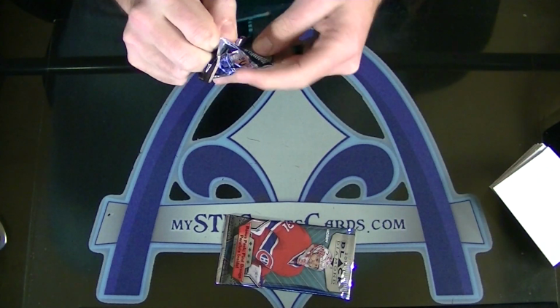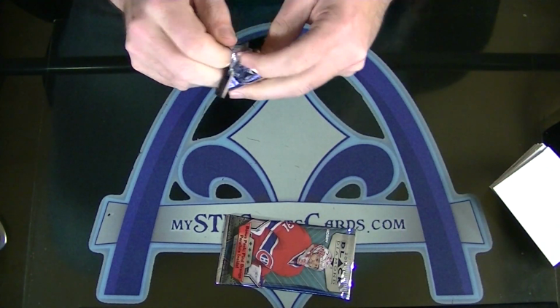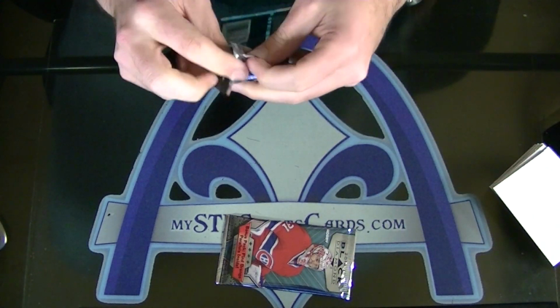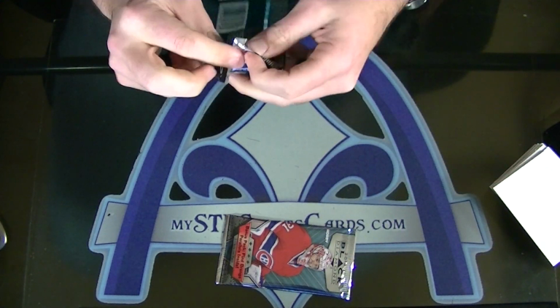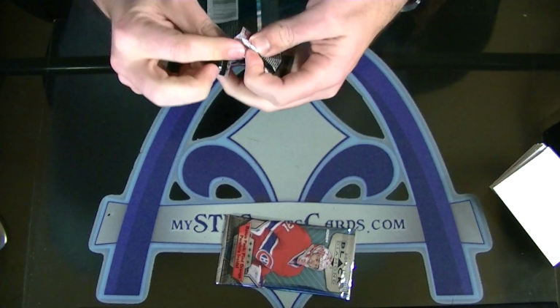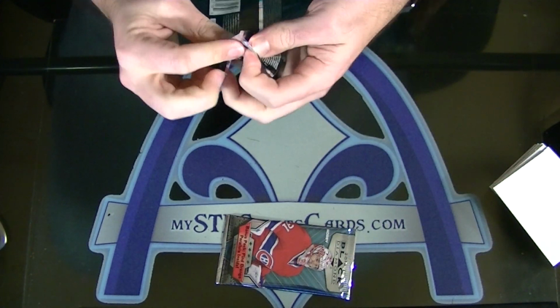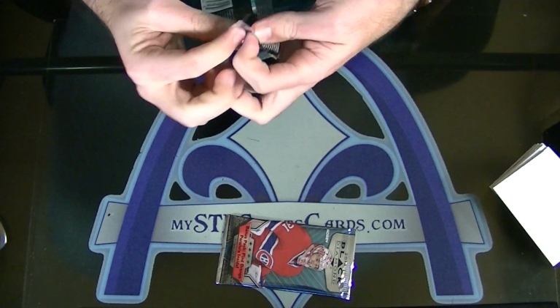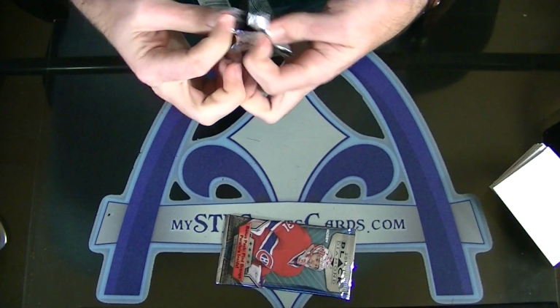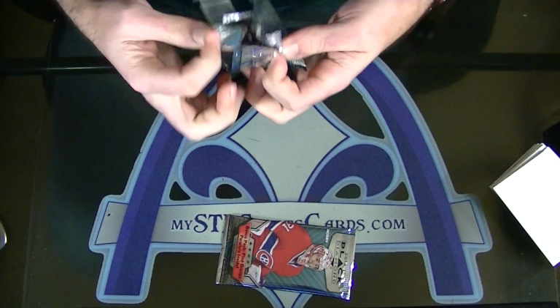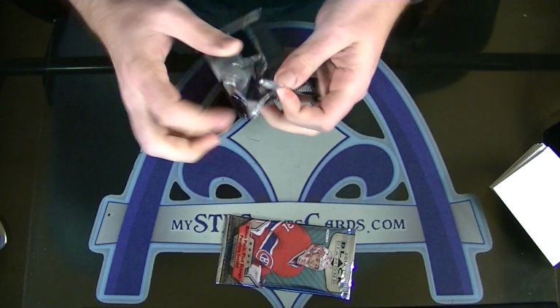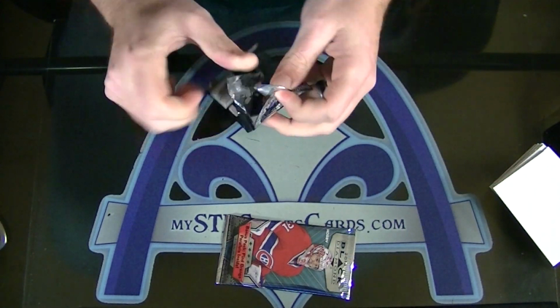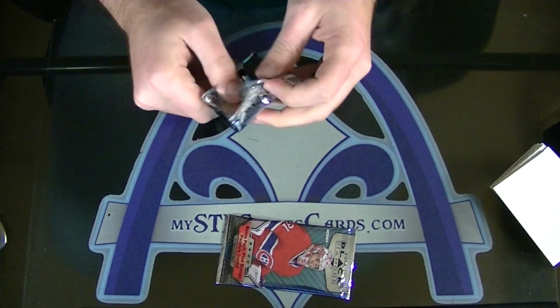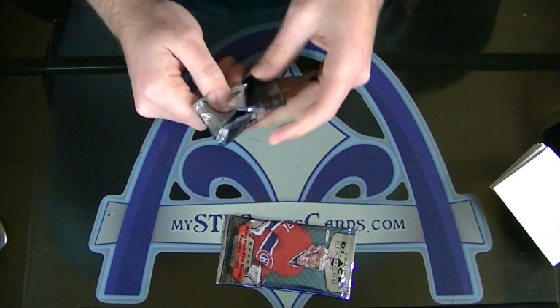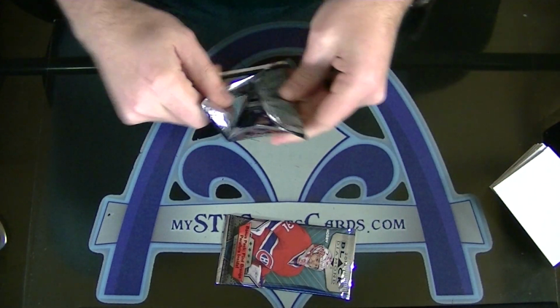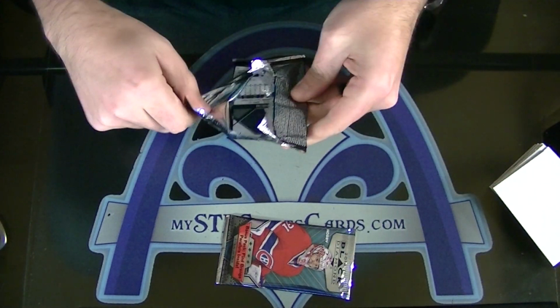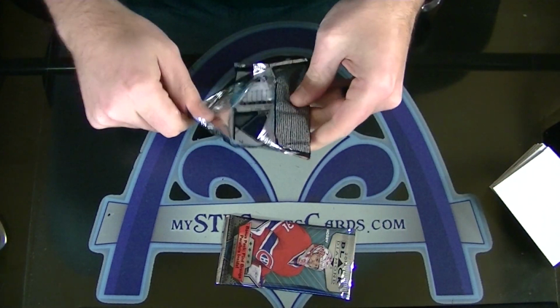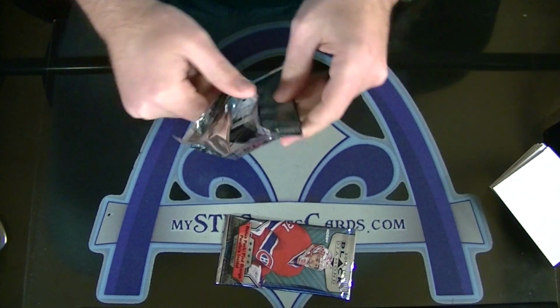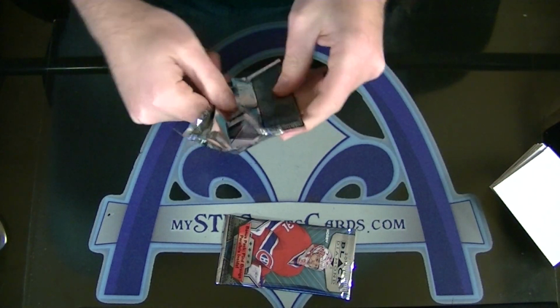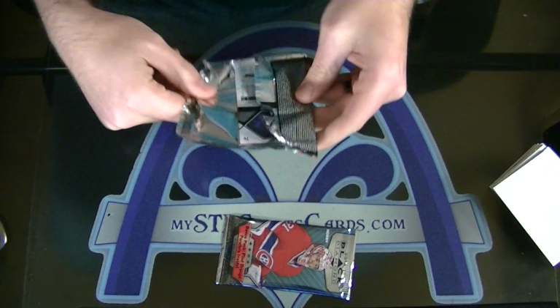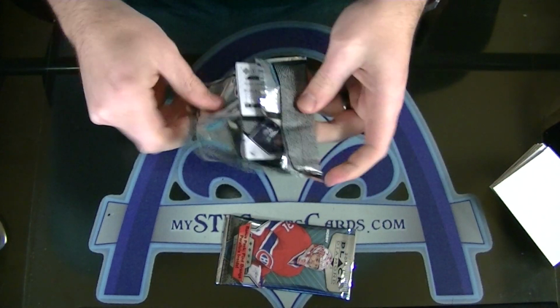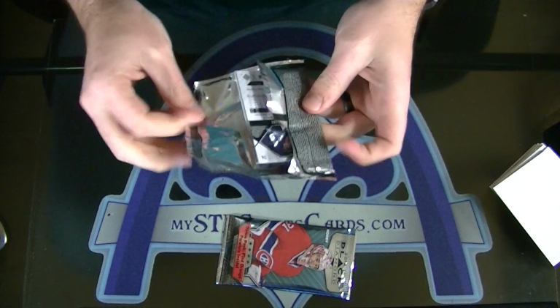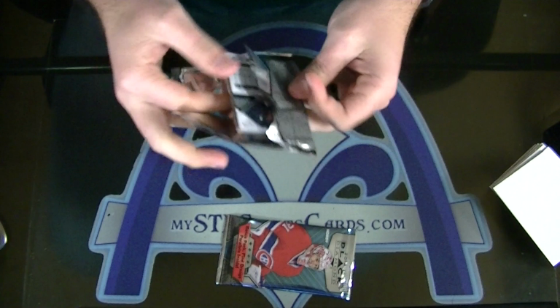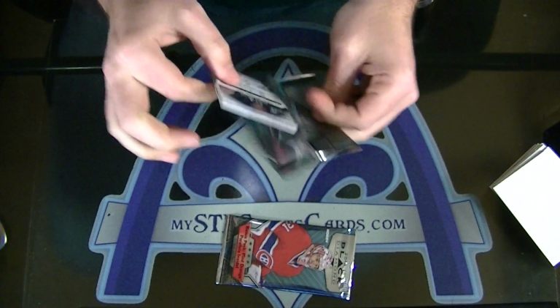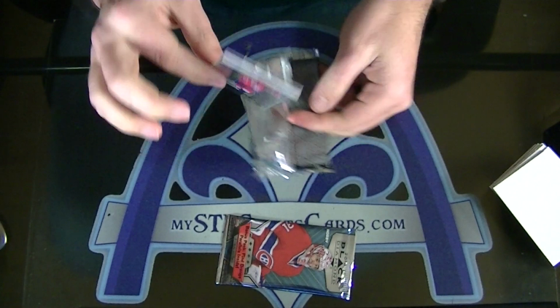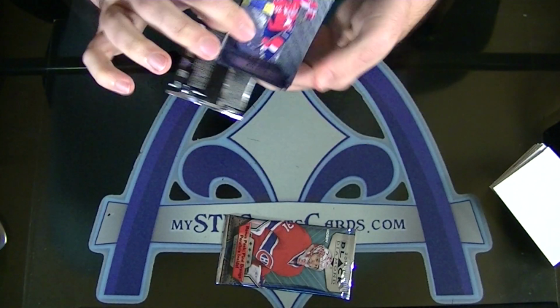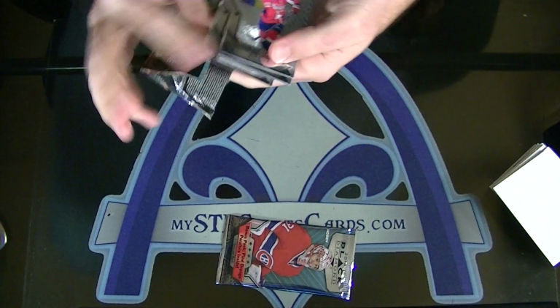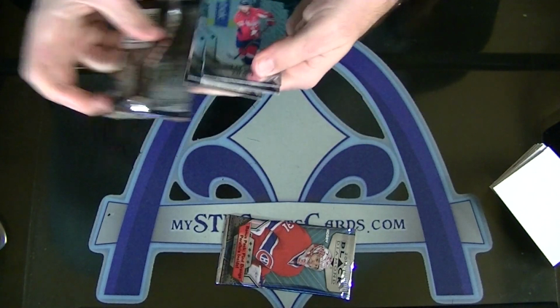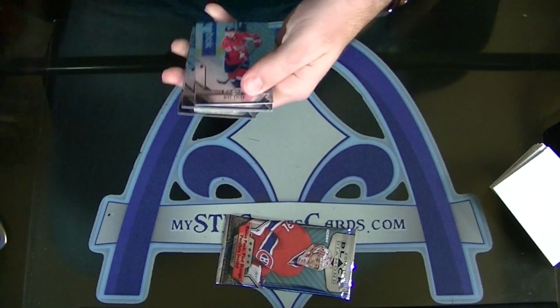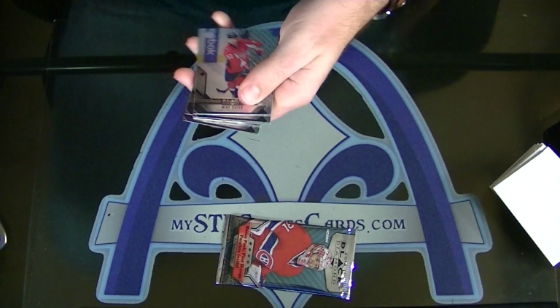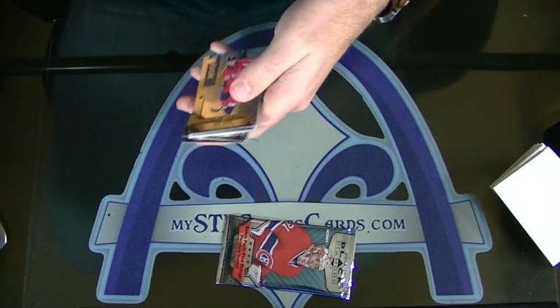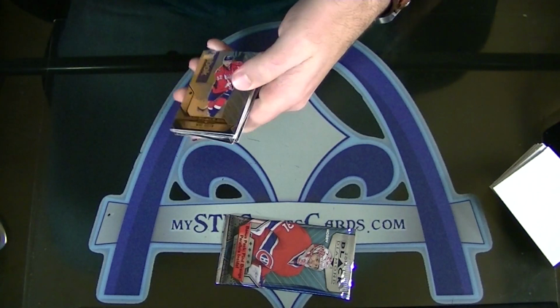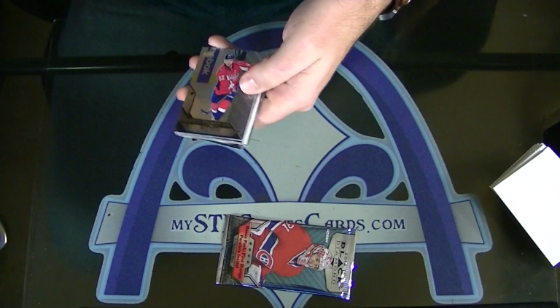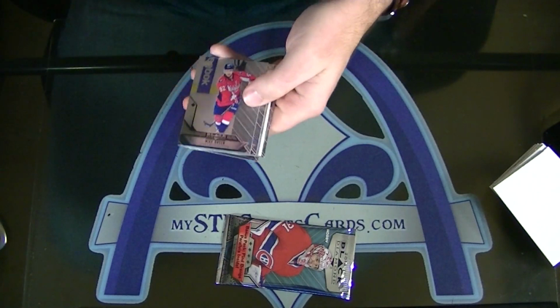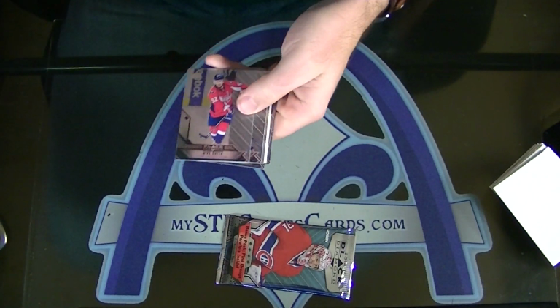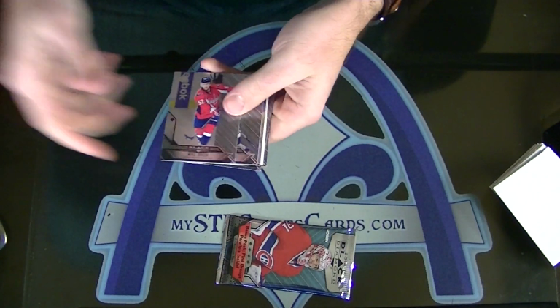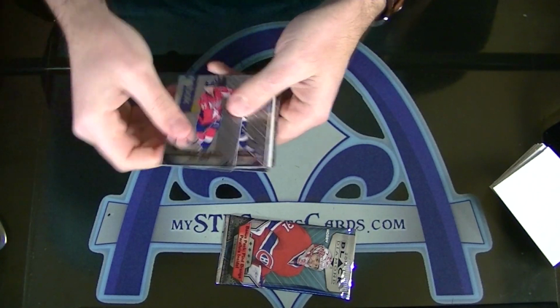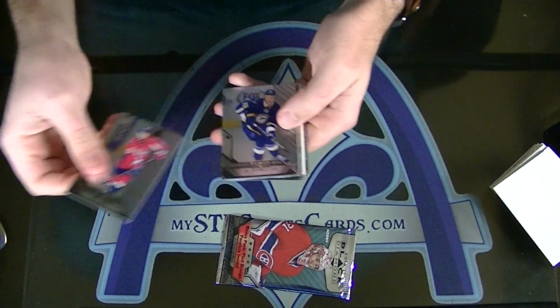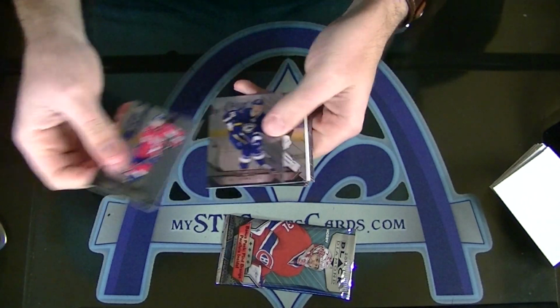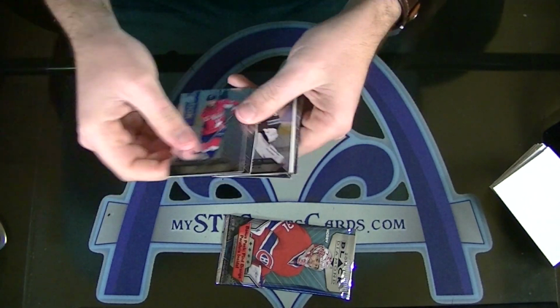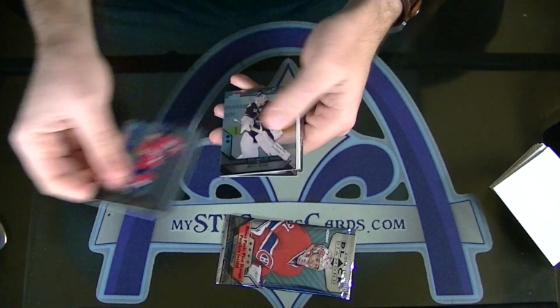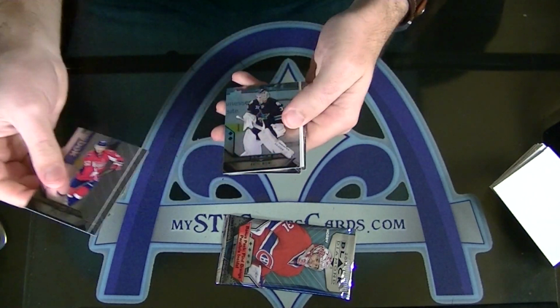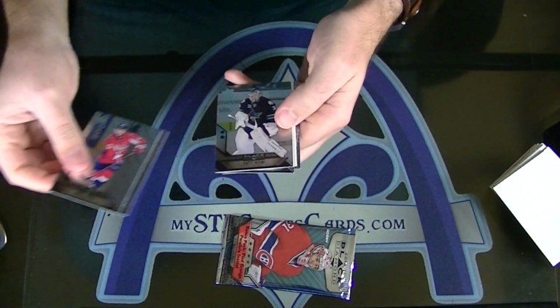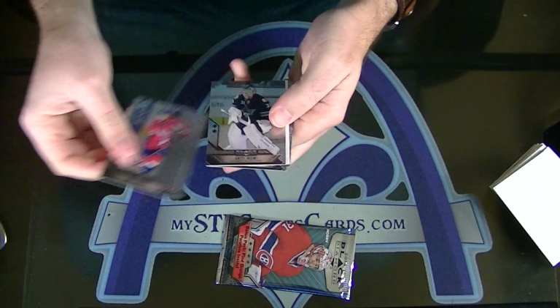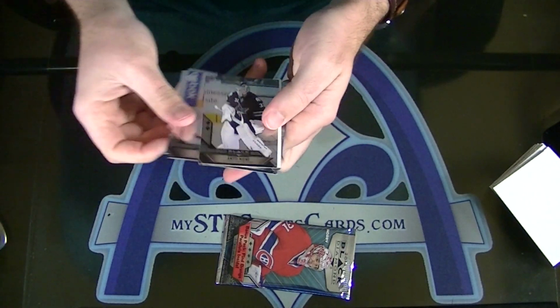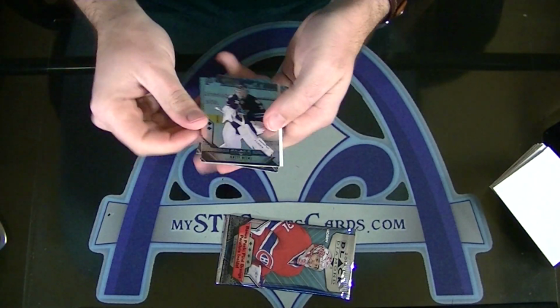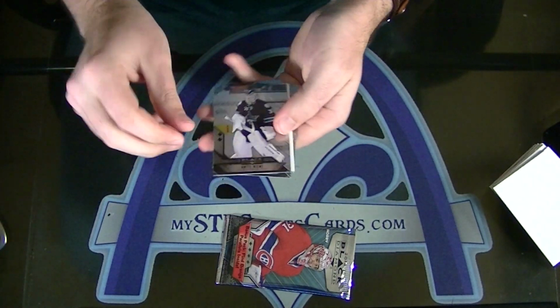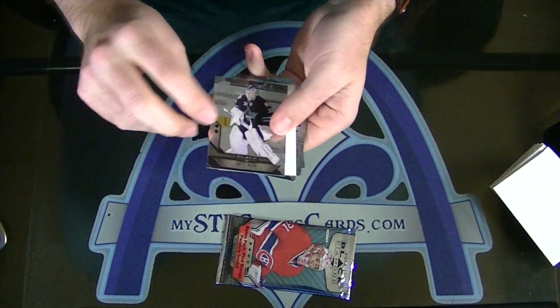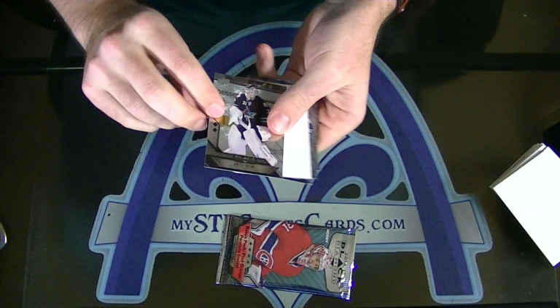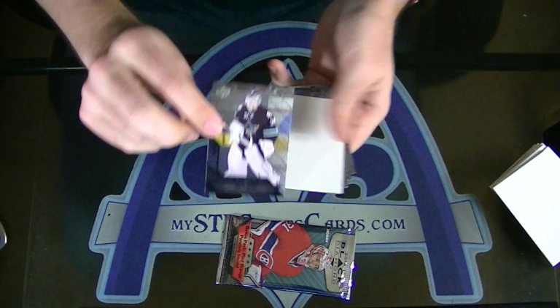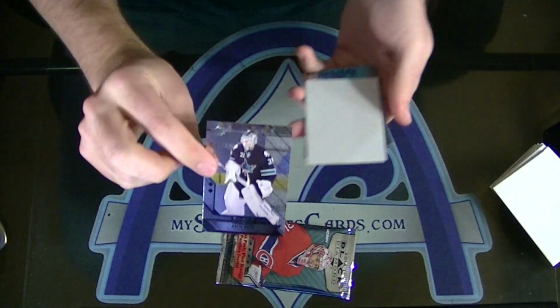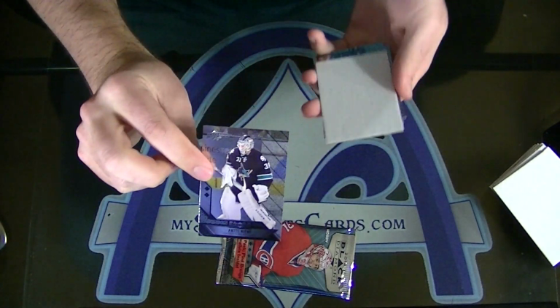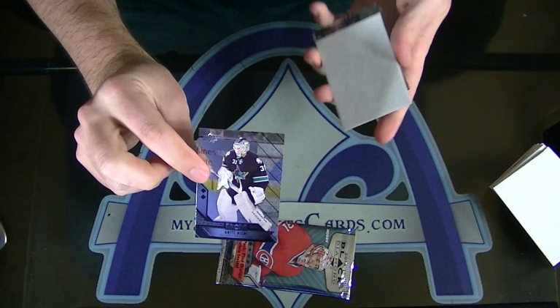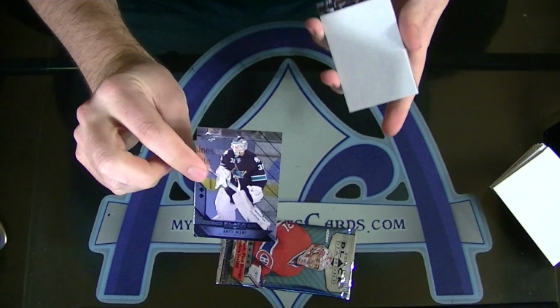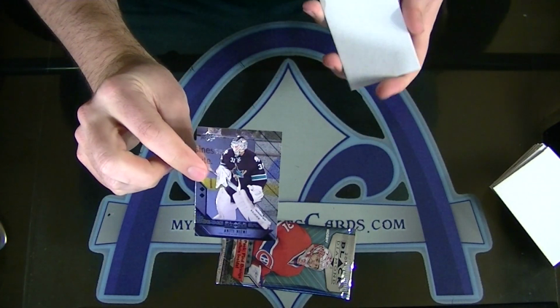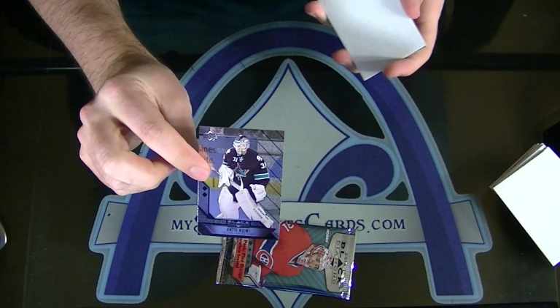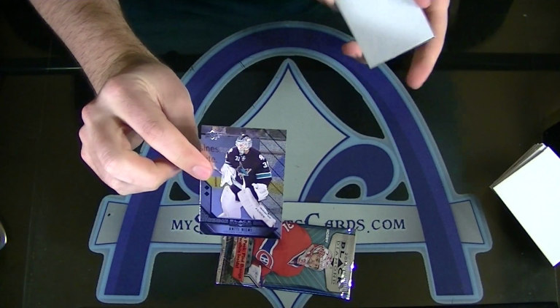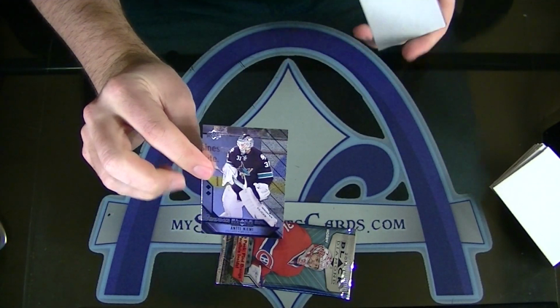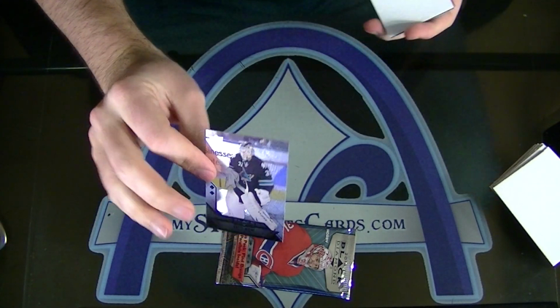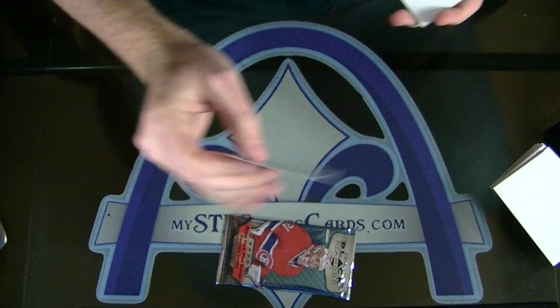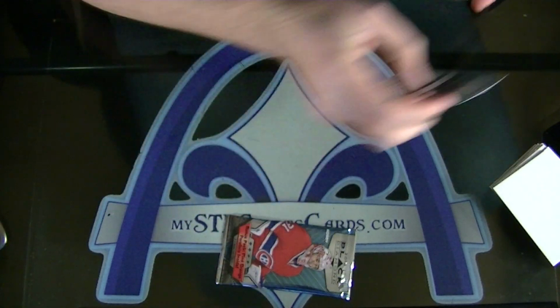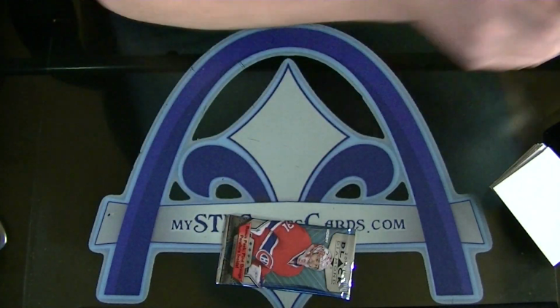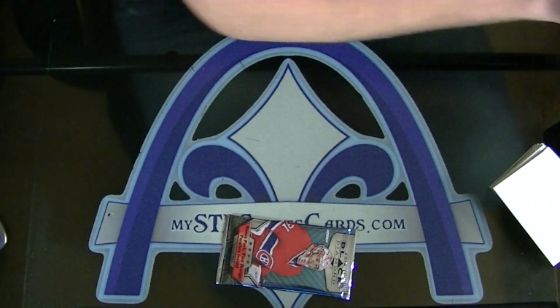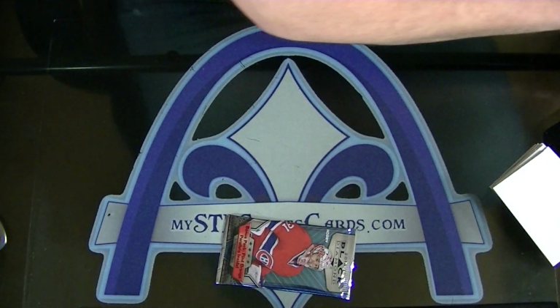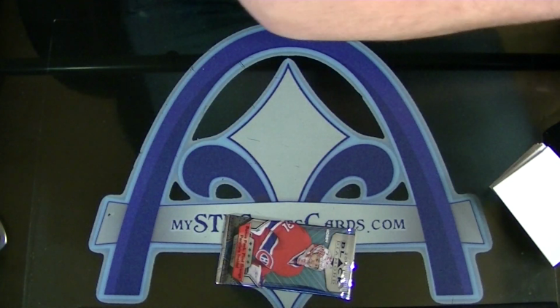Kristers Gudlevskis for Tampa Bay — triple diamond rookie gem. Antti Niemi for the Sharks.